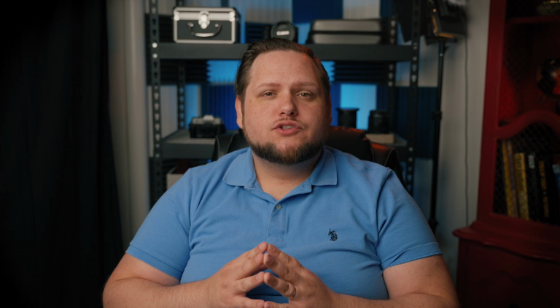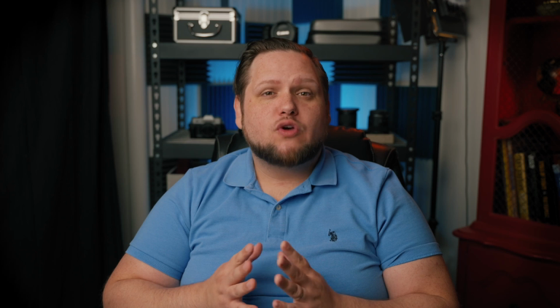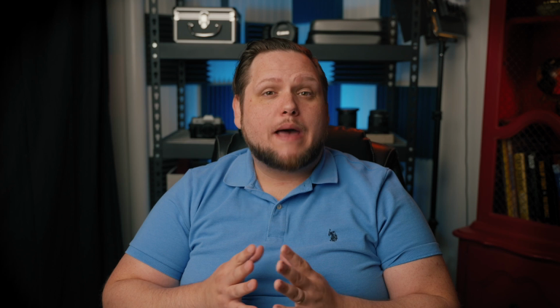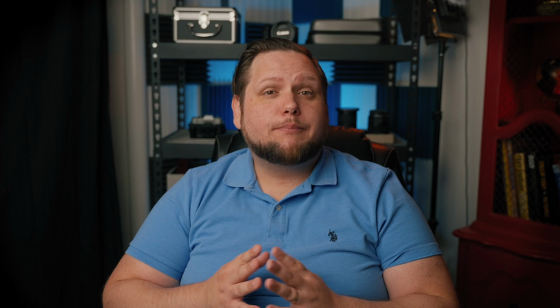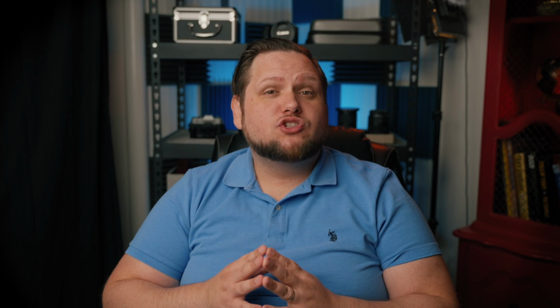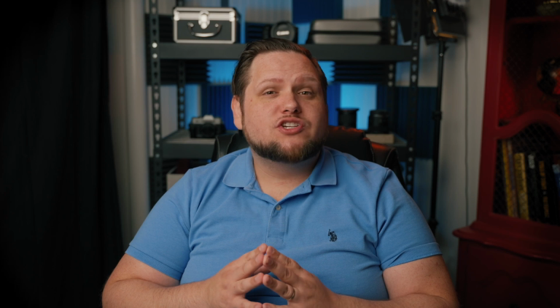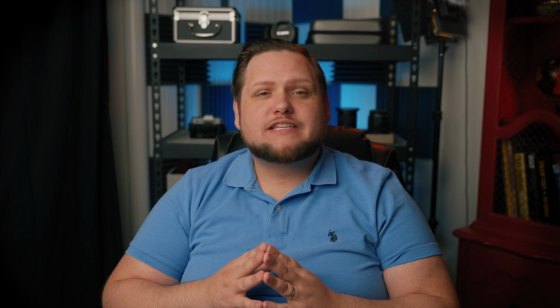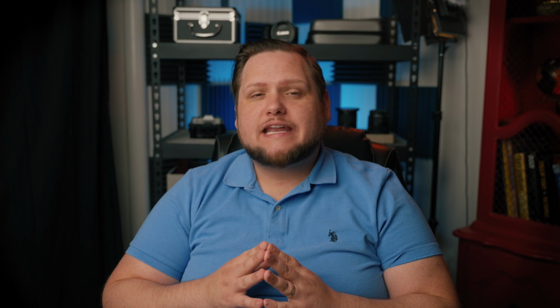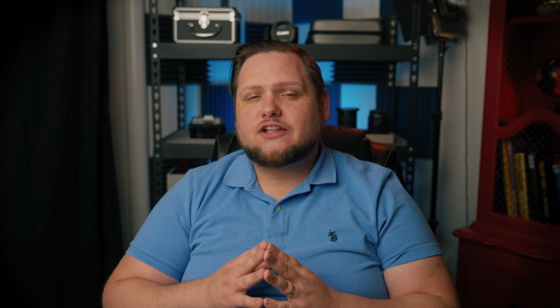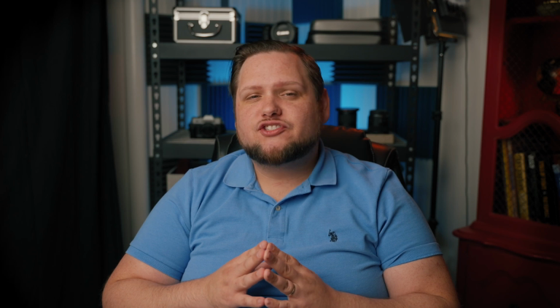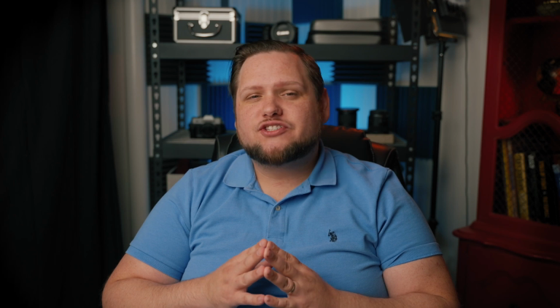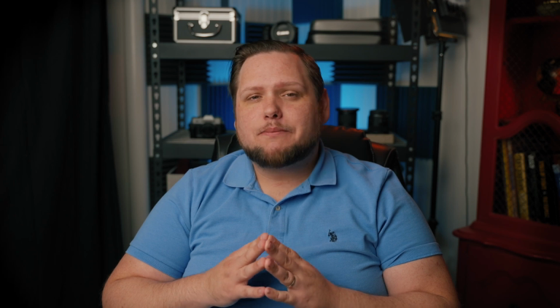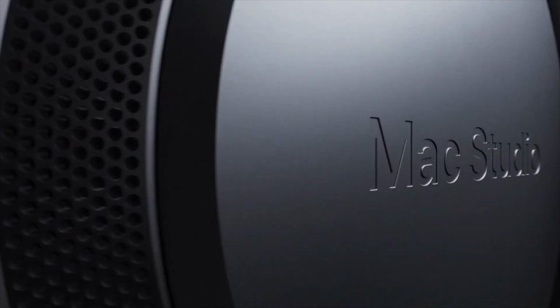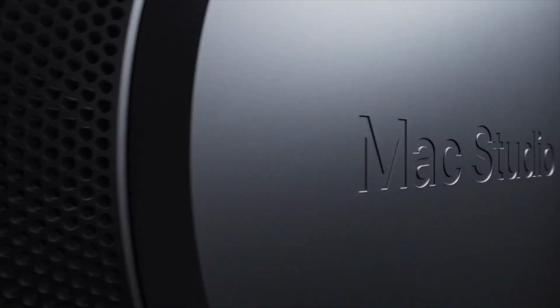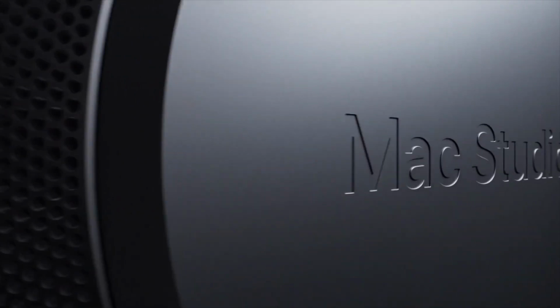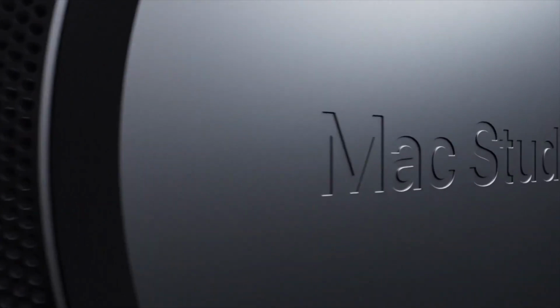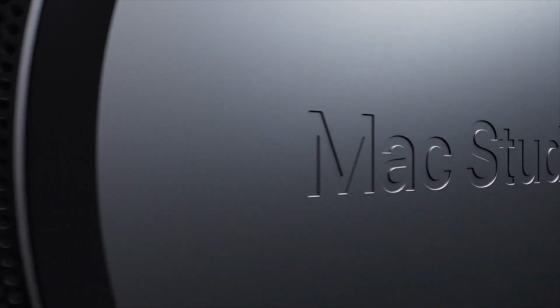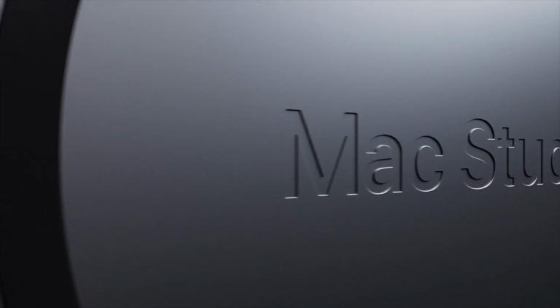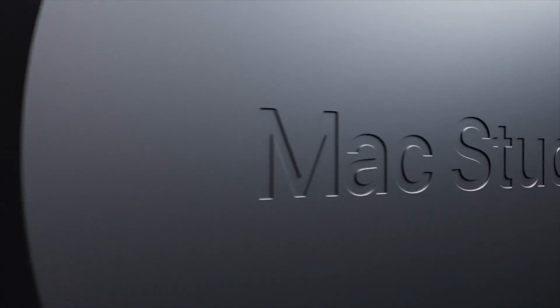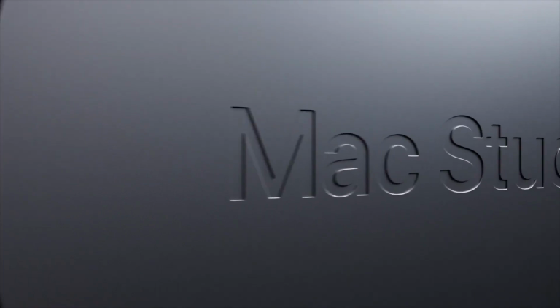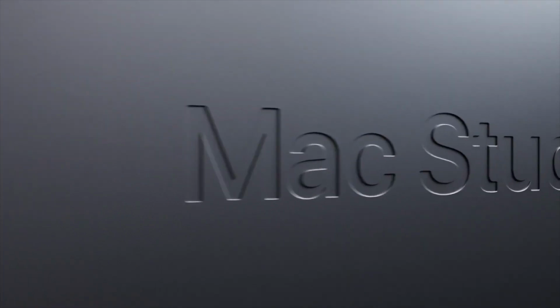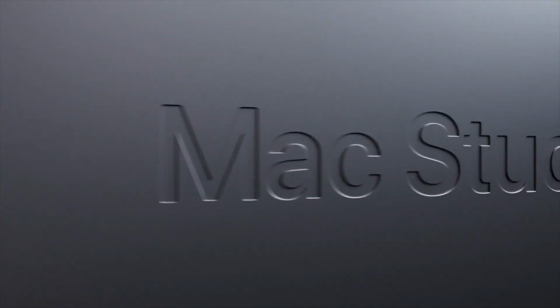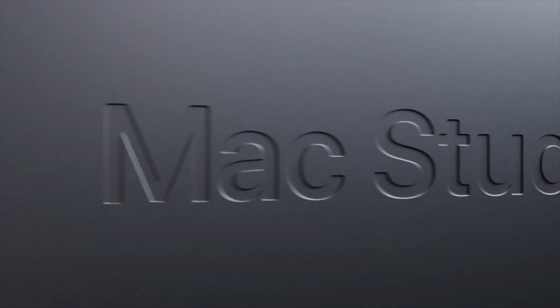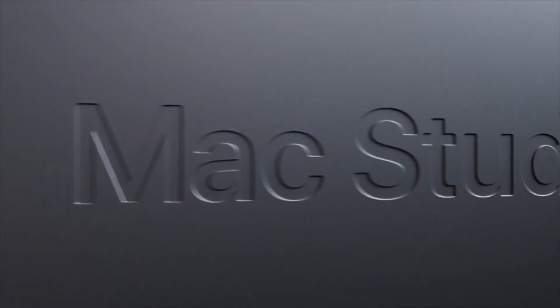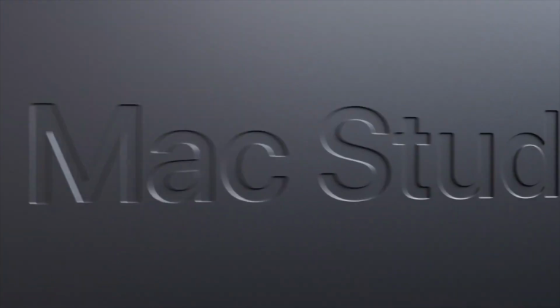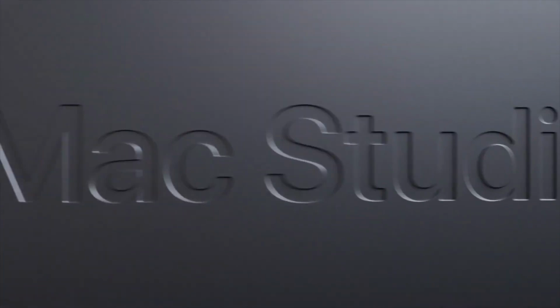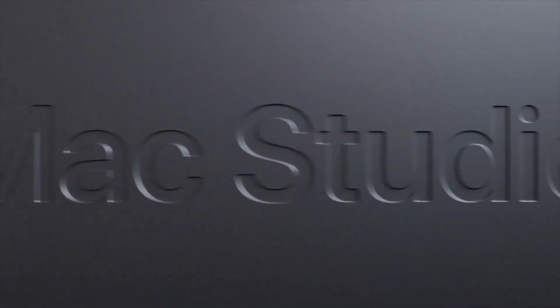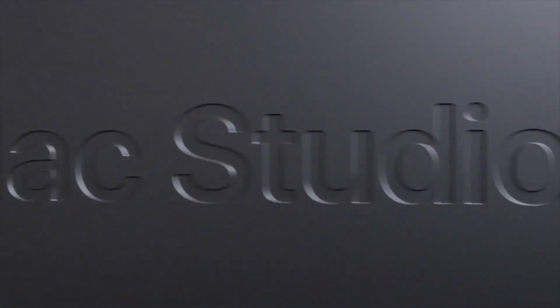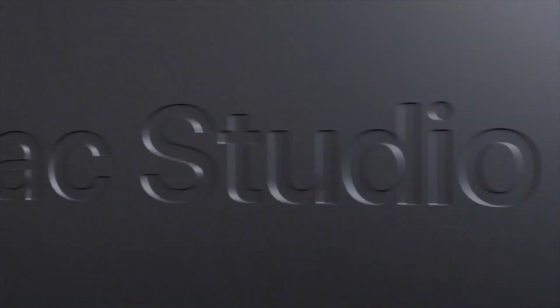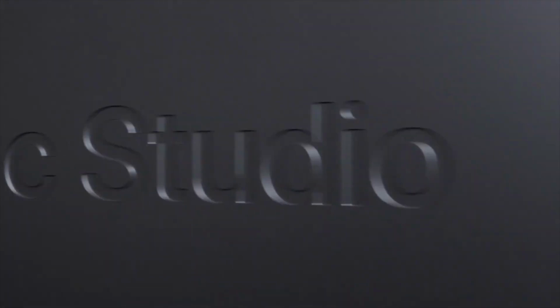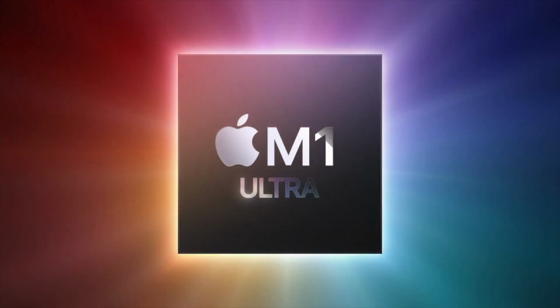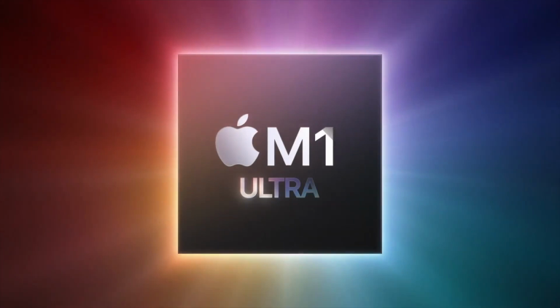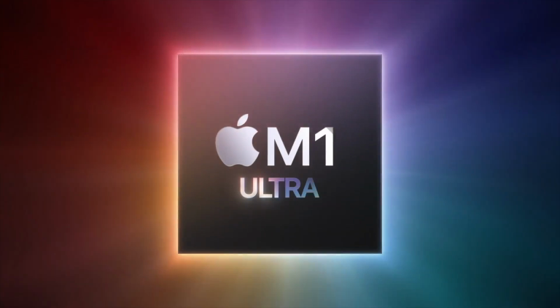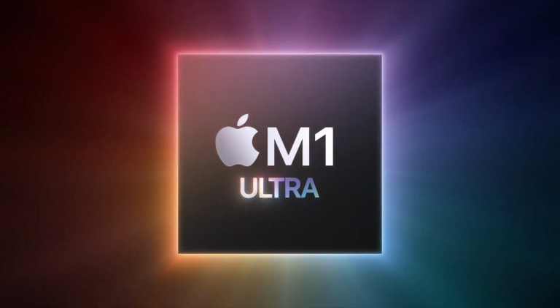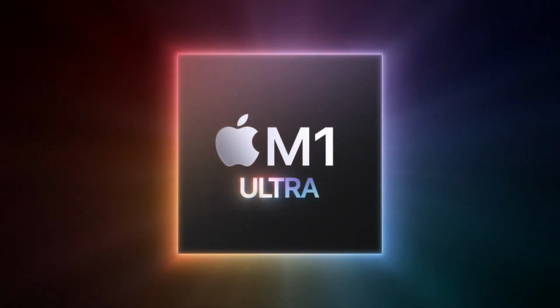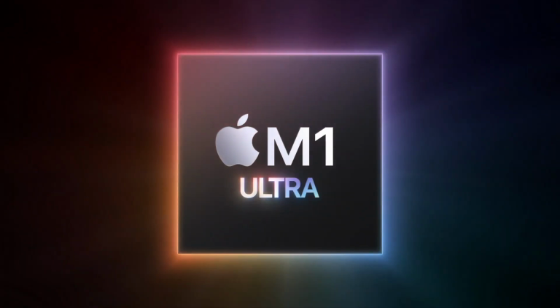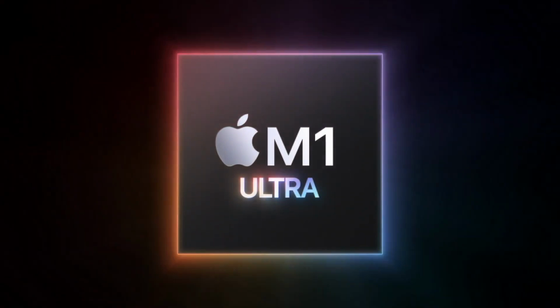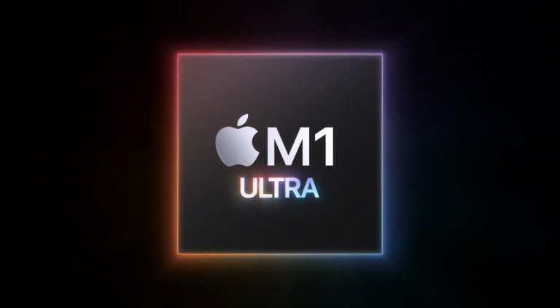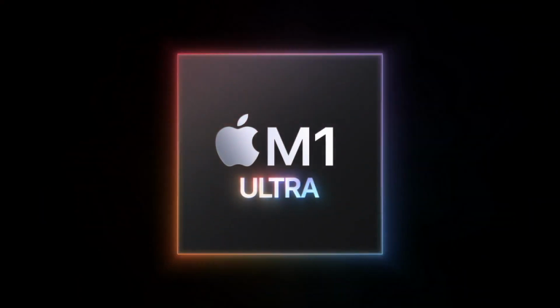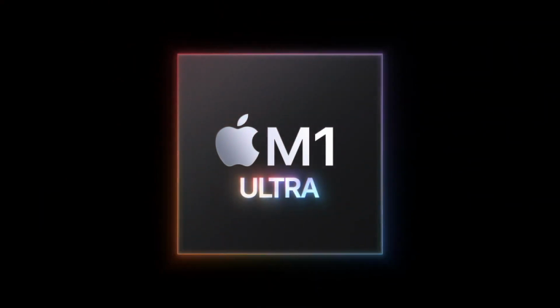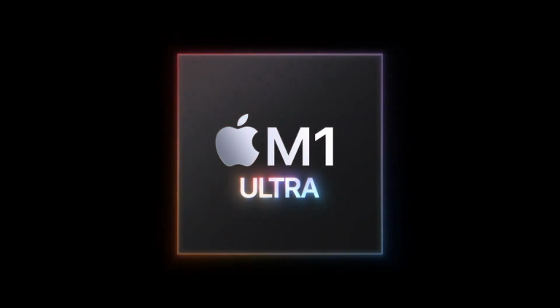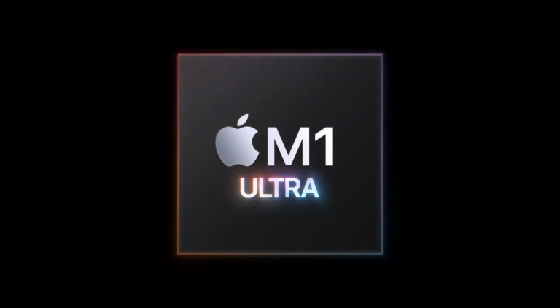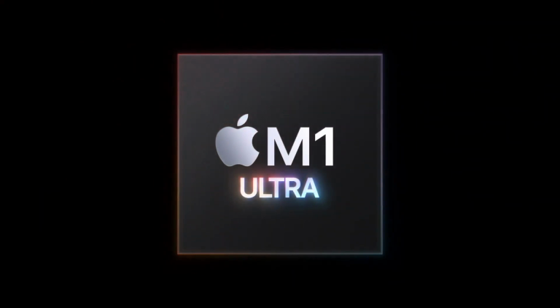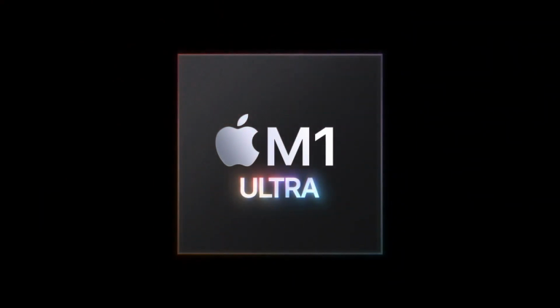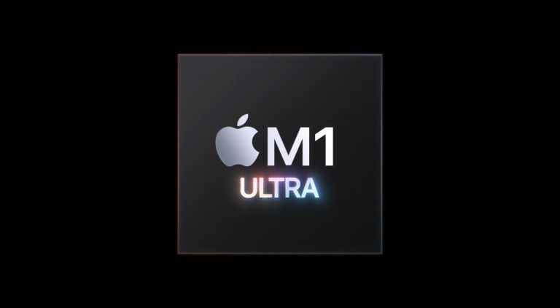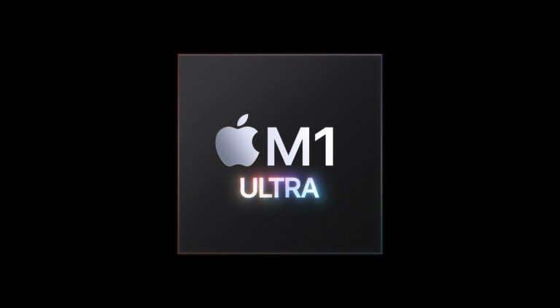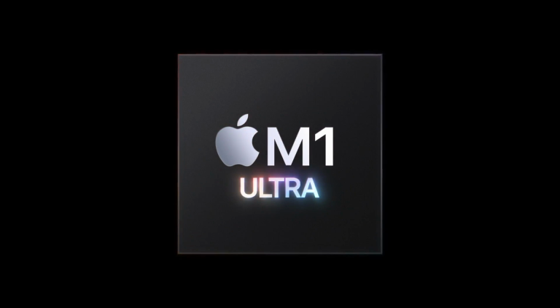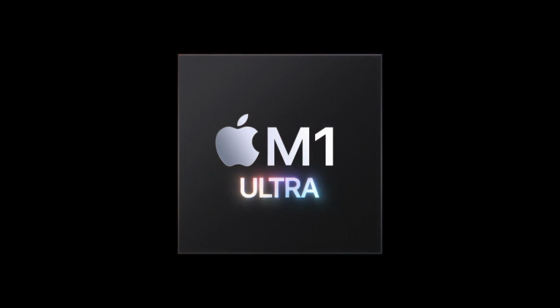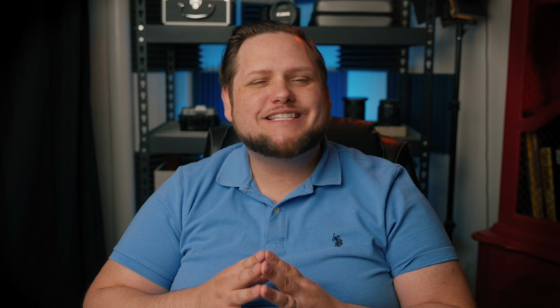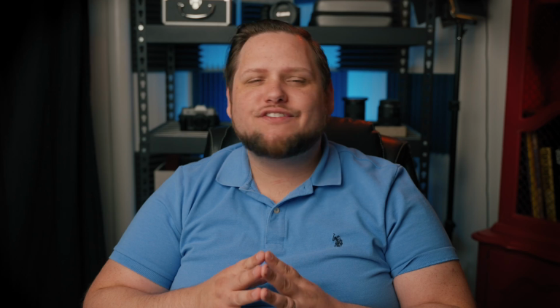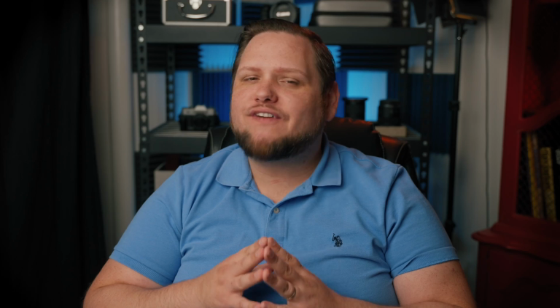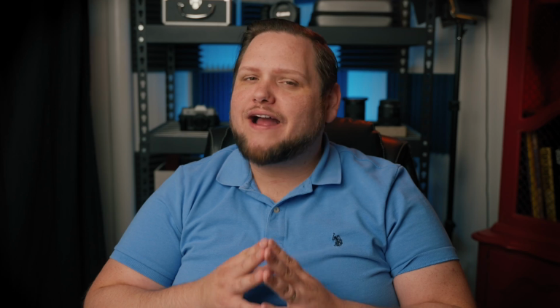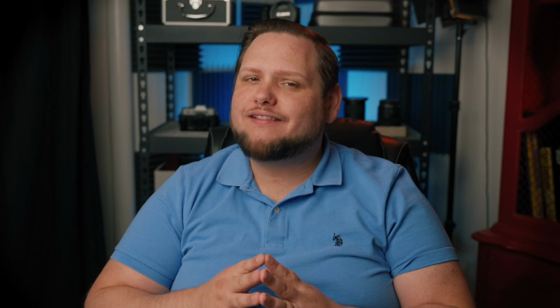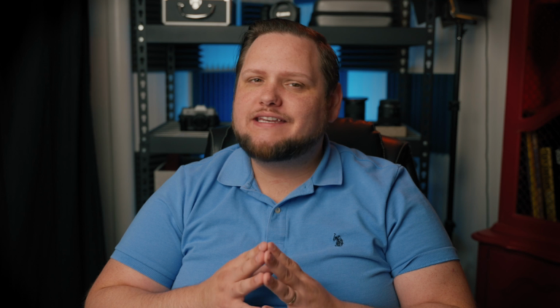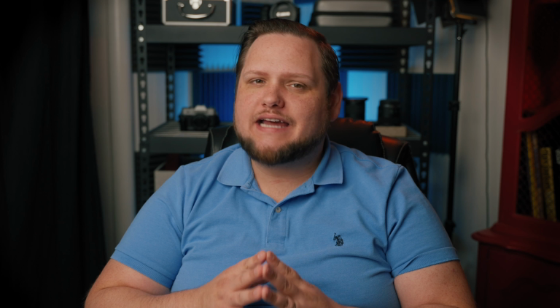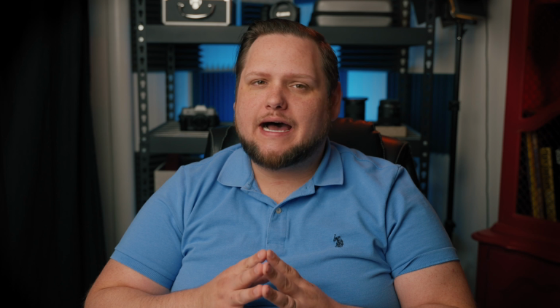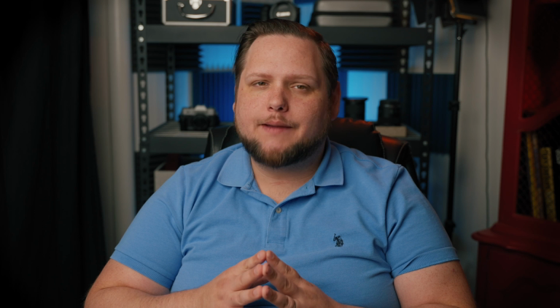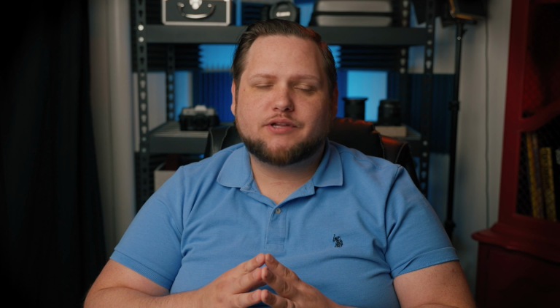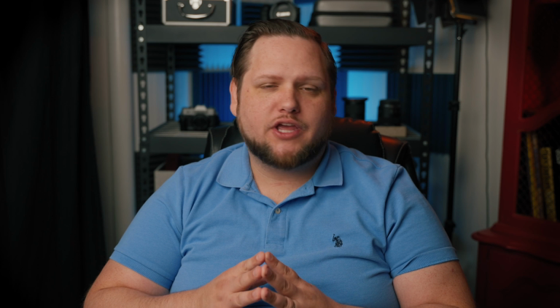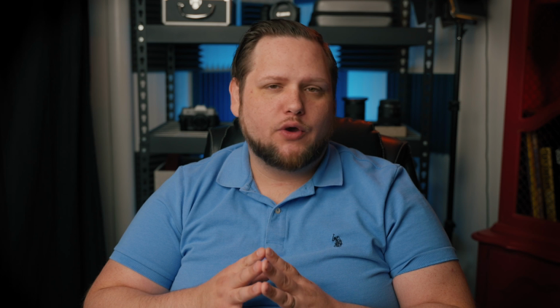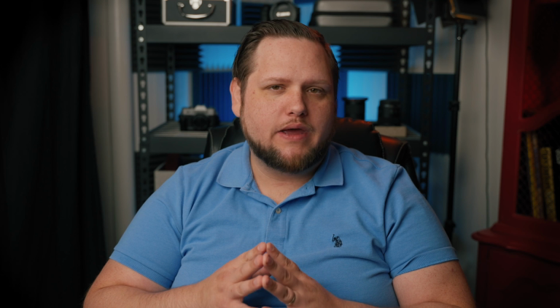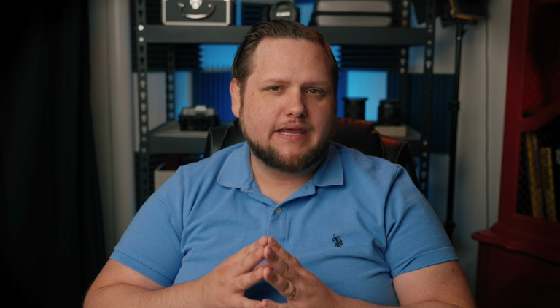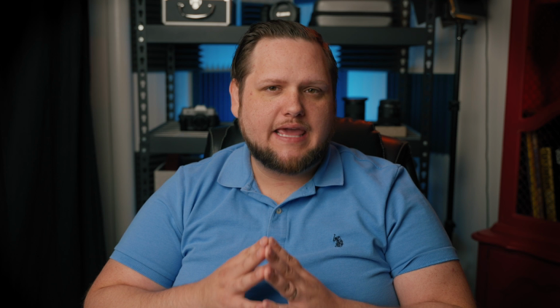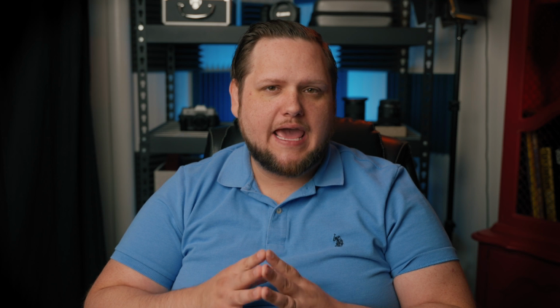Apple just announced their Mac Studio with the M1 Ultra chip, and the question is: is it finally time to go 8K?